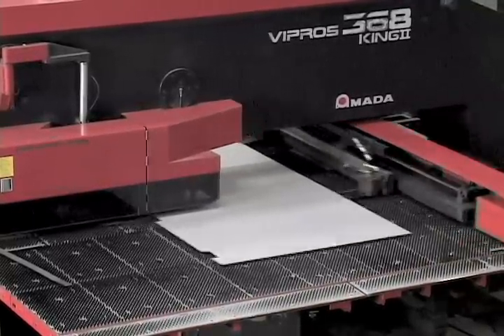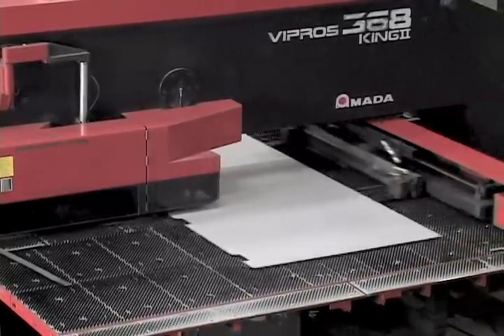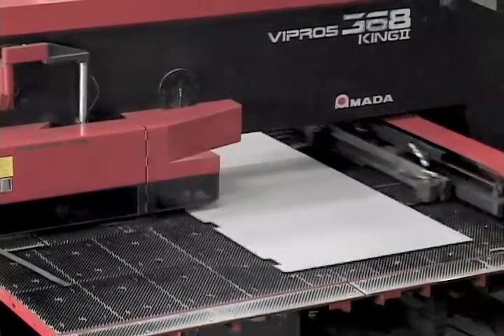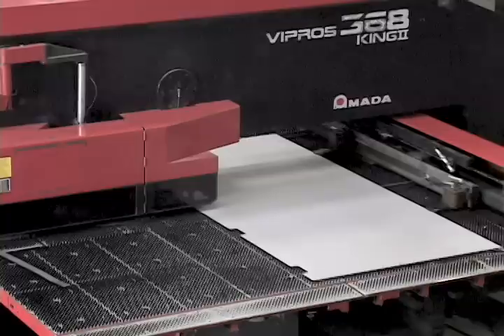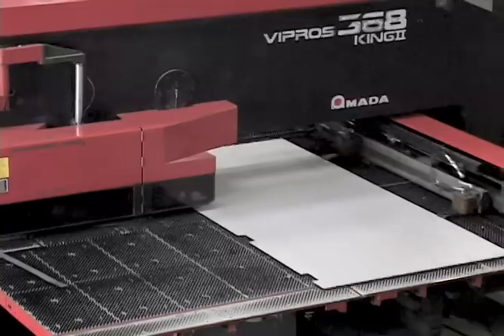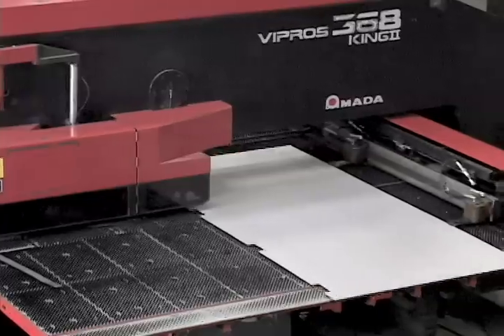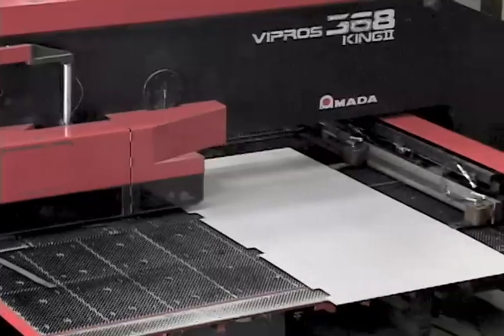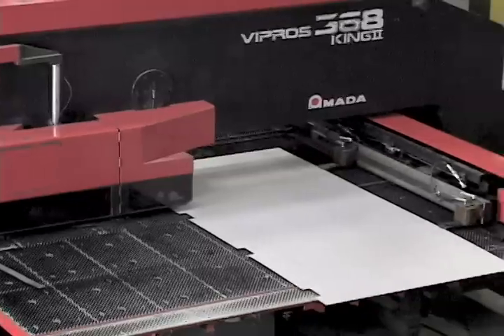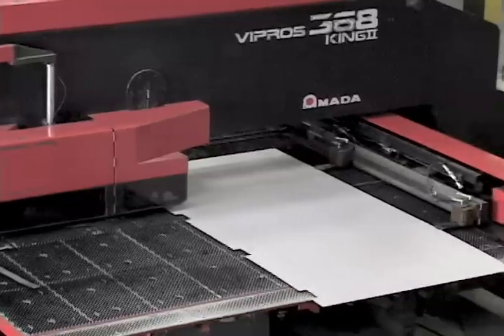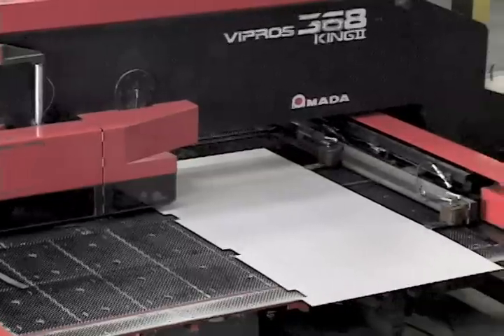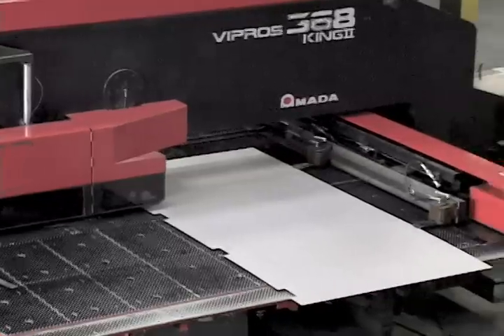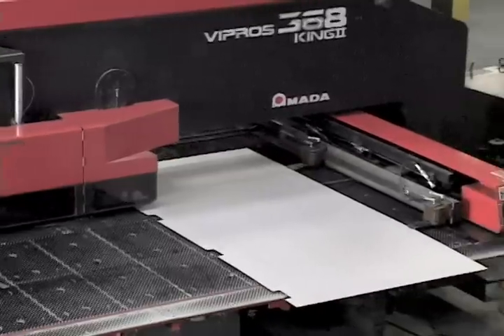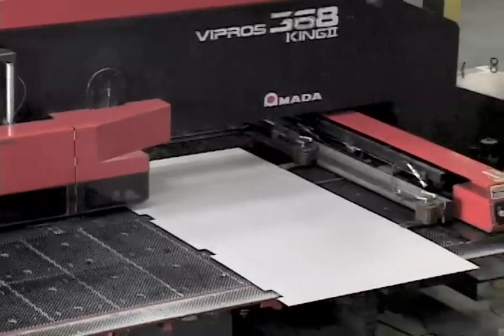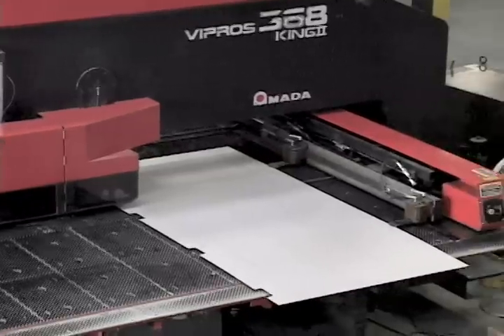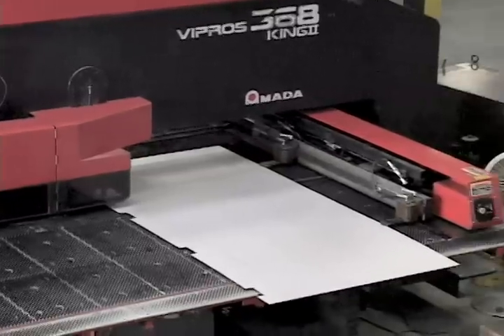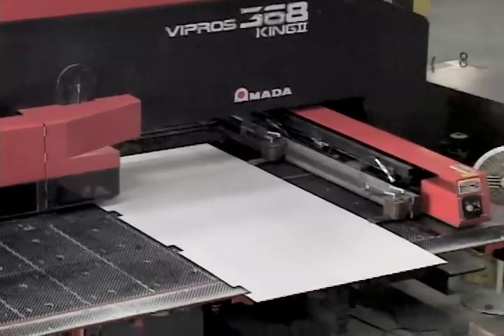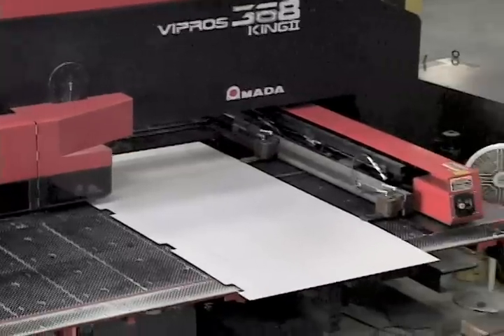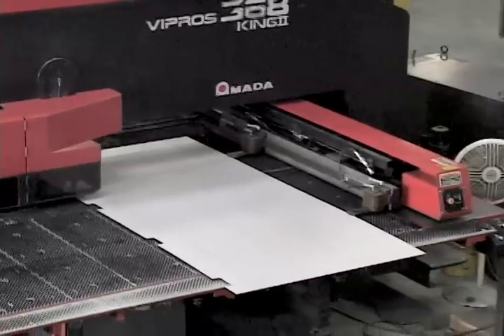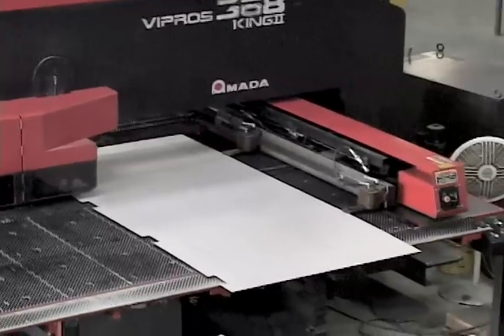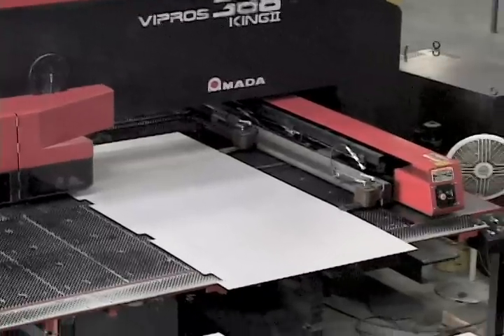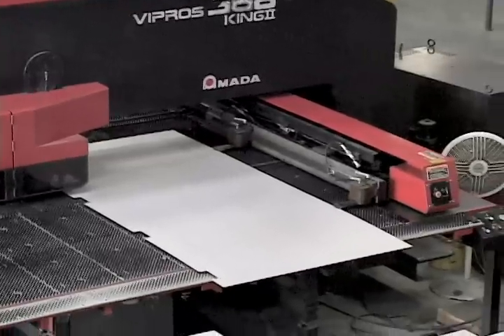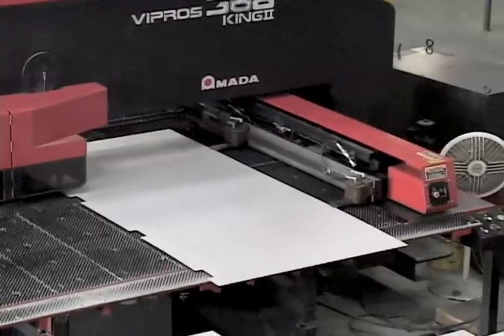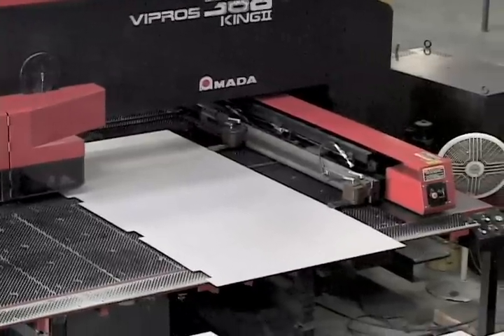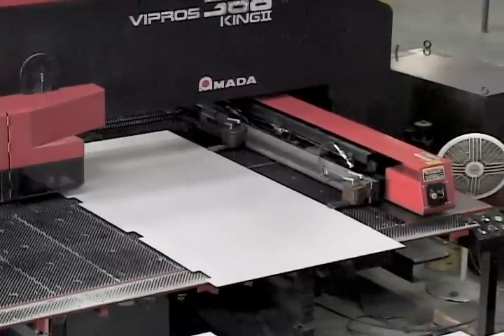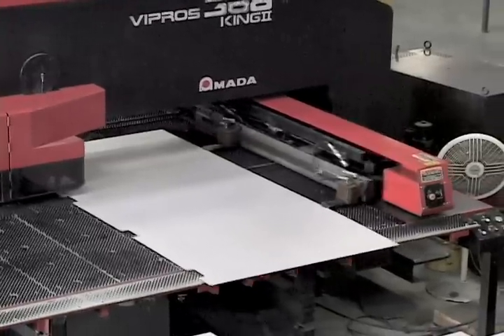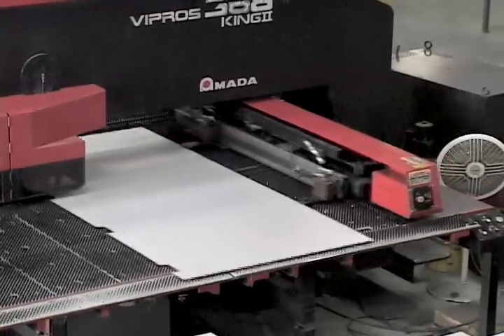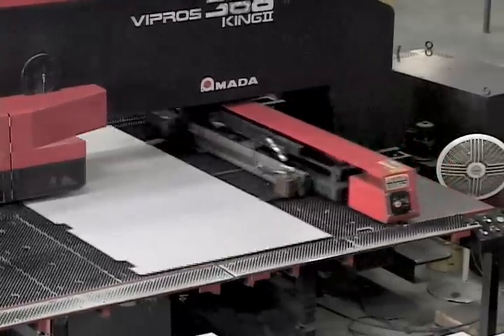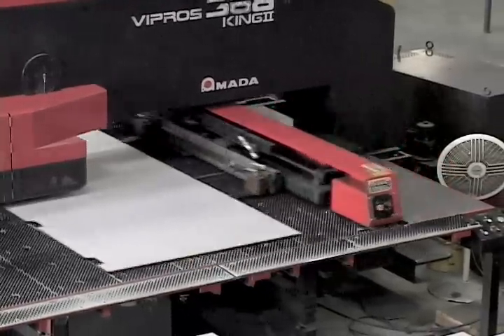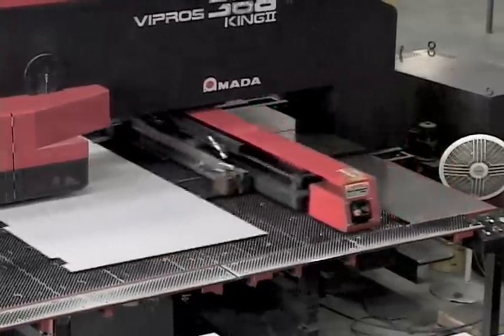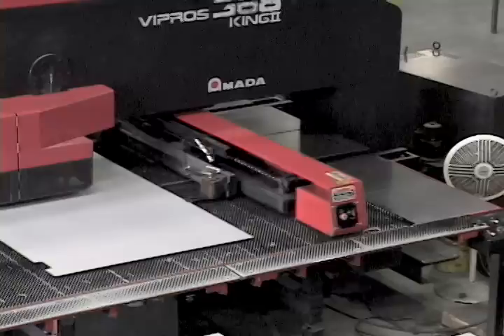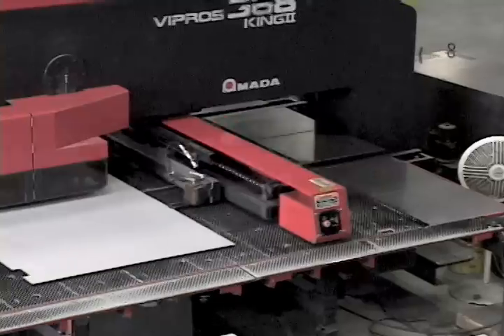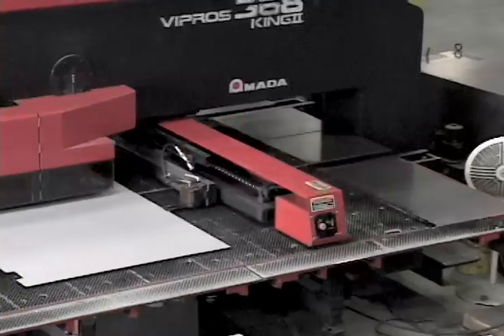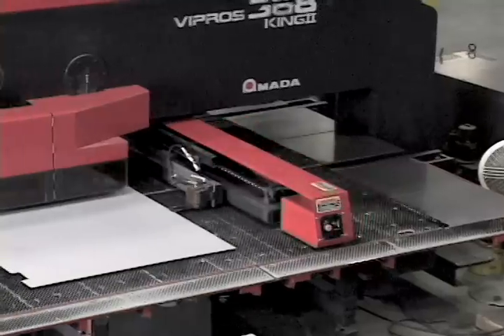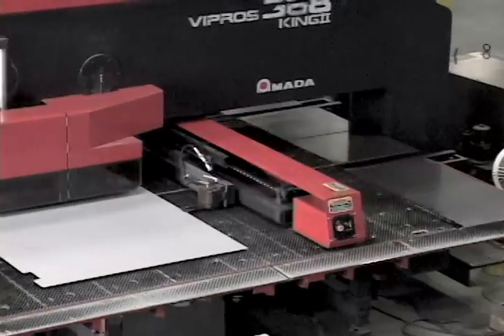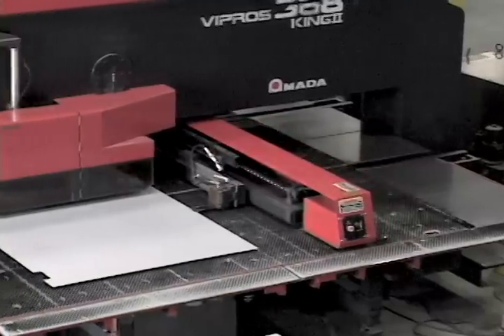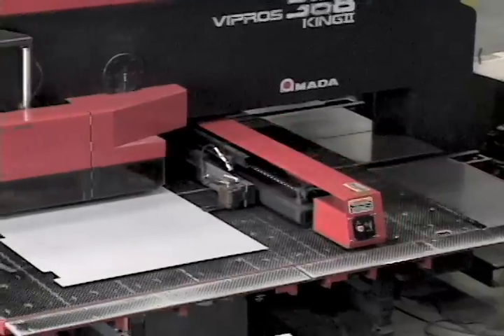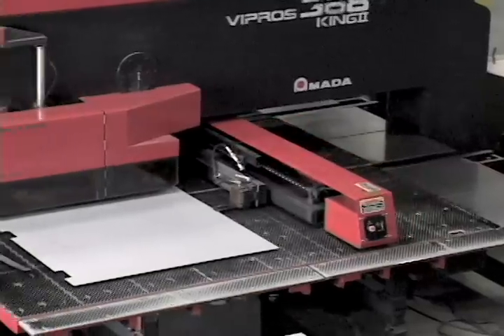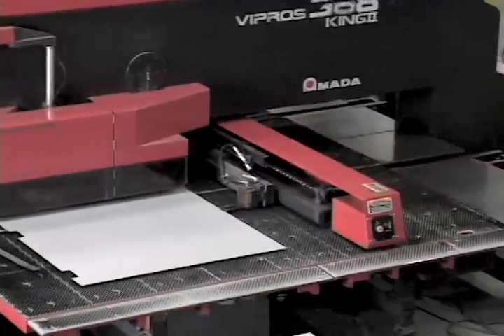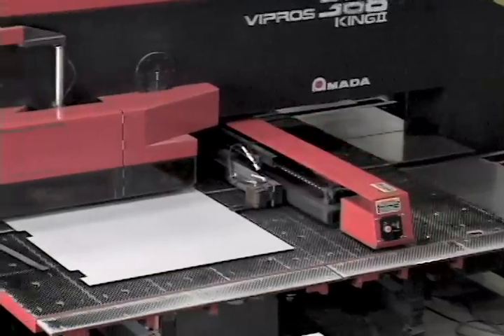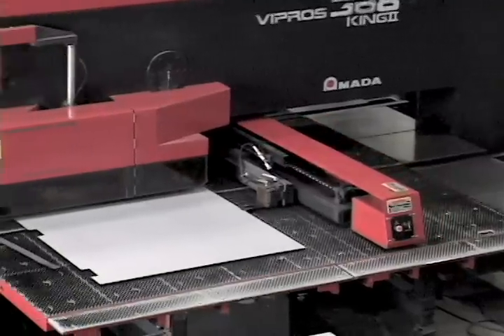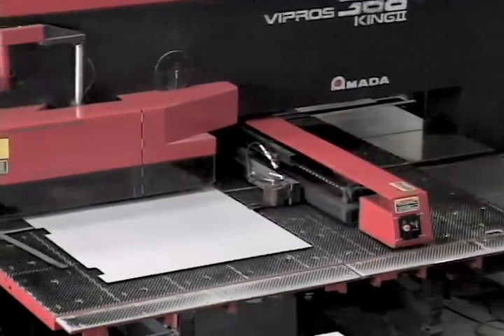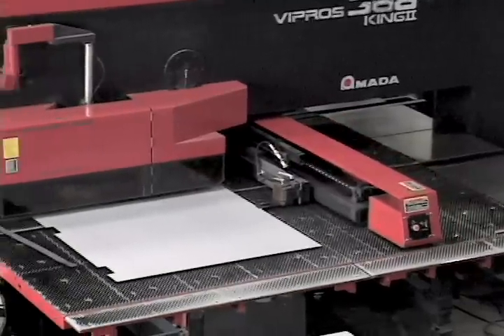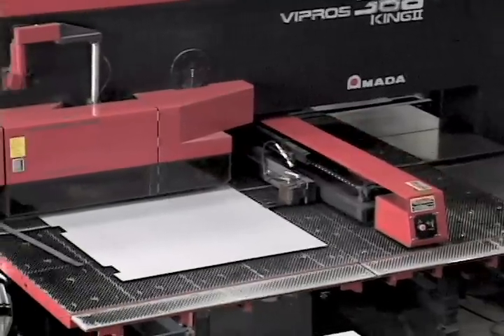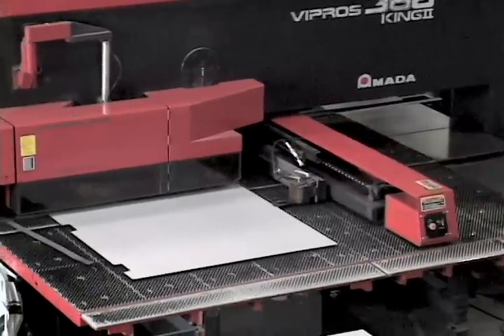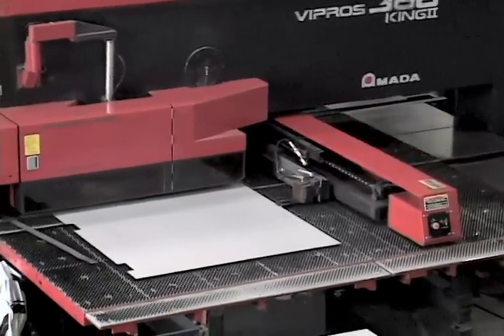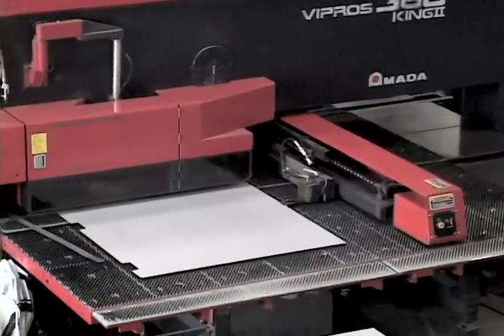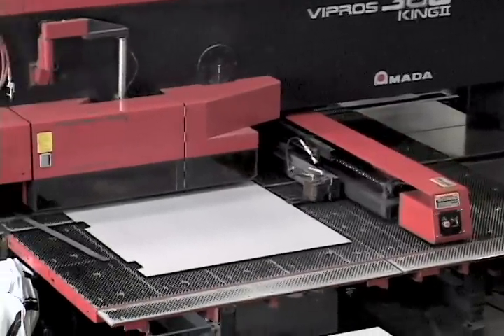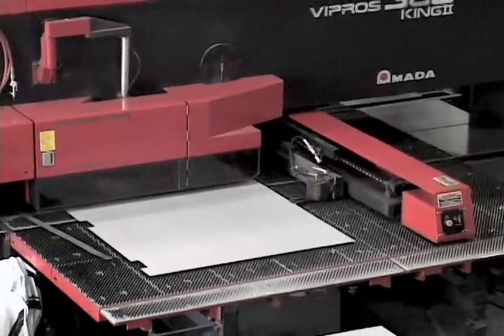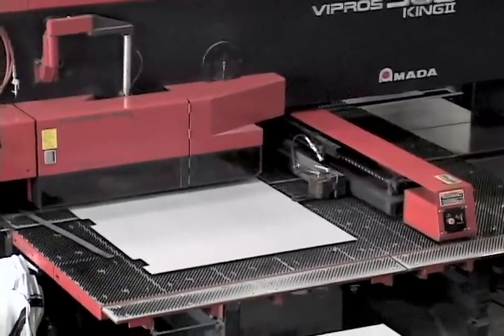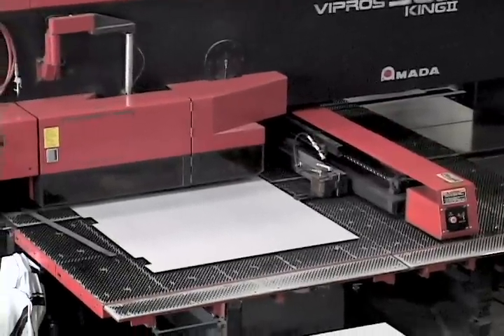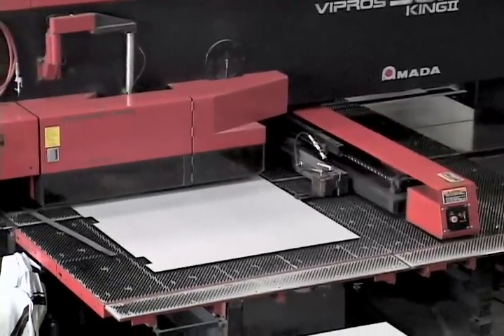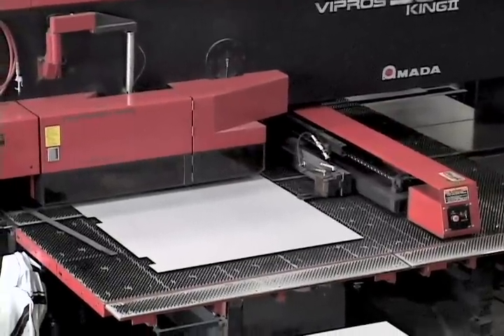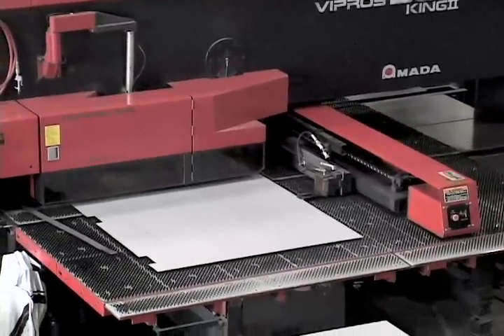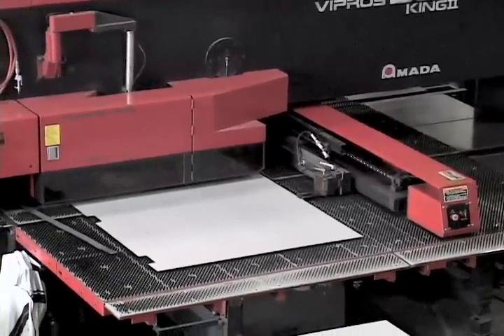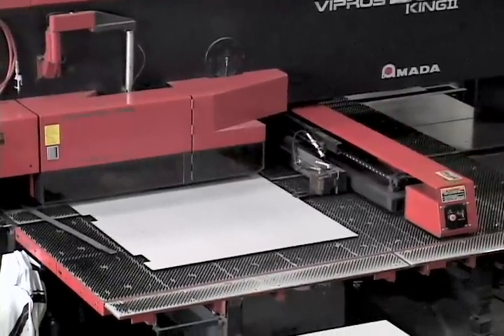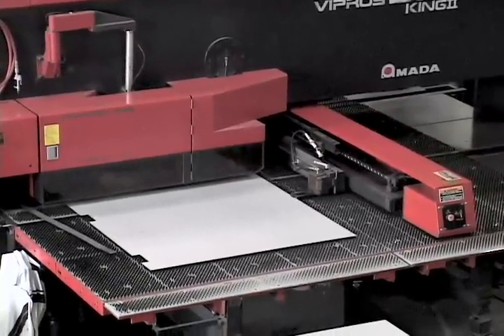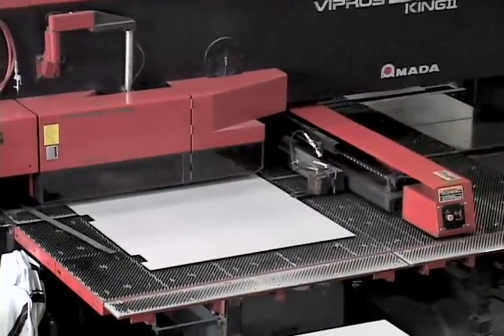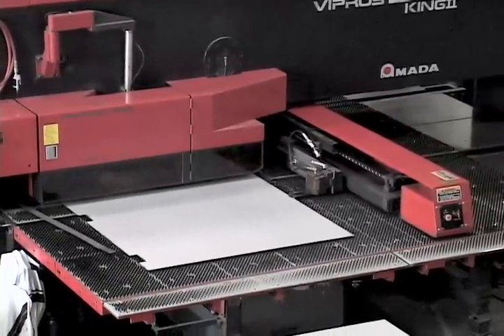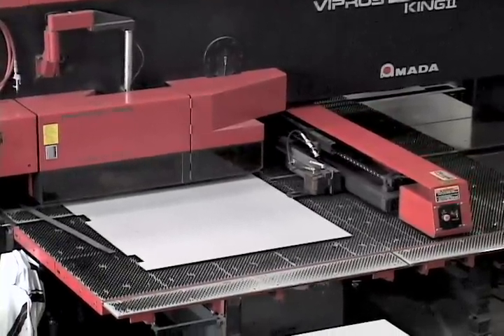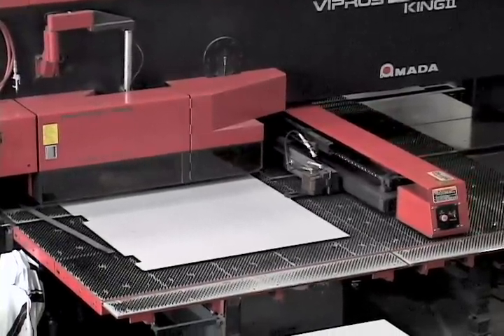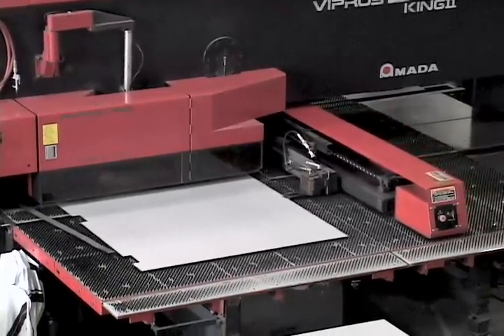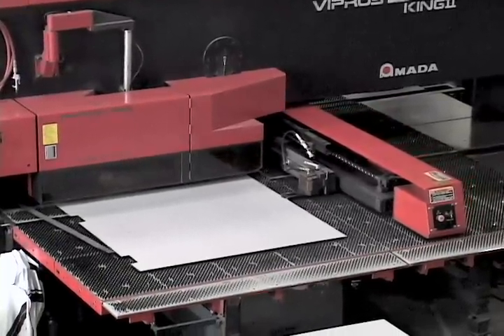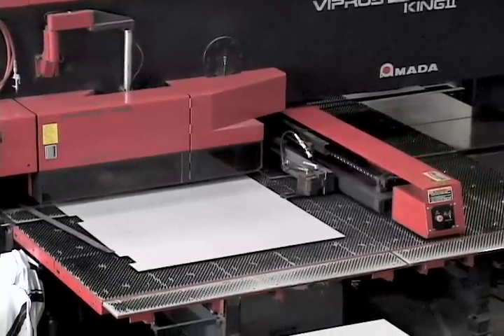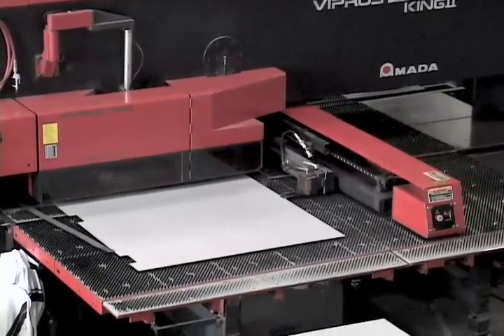This punch press contains 56 separate tools in its turret. This allows Door Components to prep each door for the exact needs of that opening.